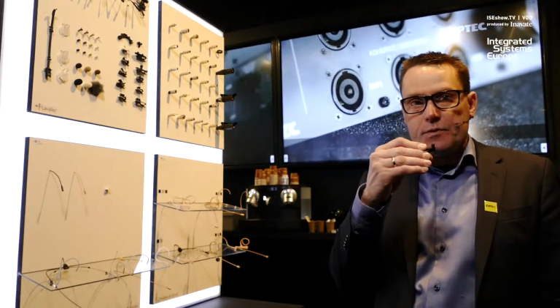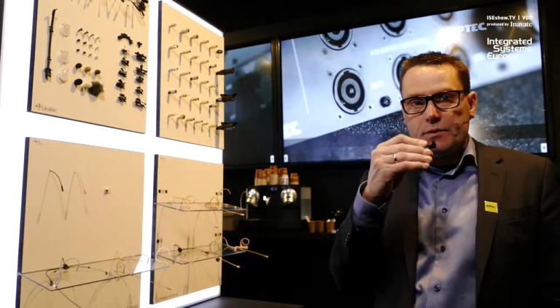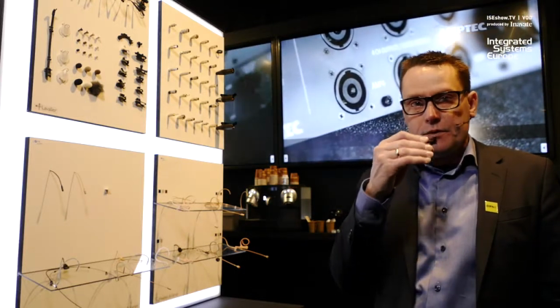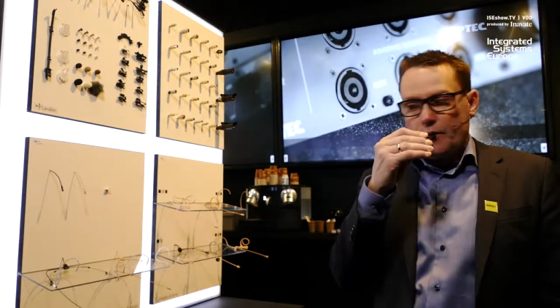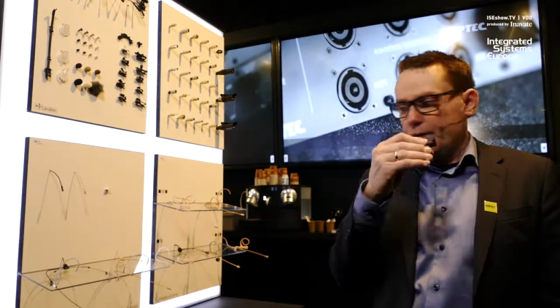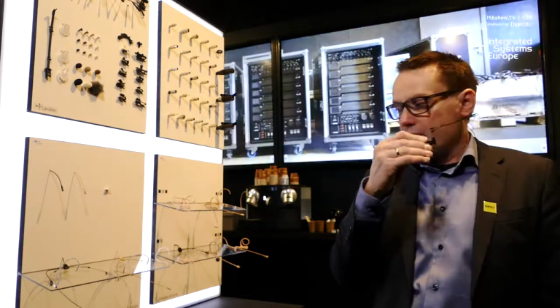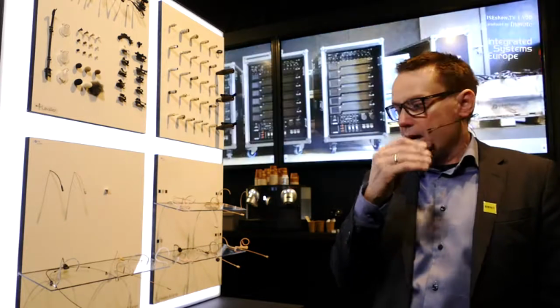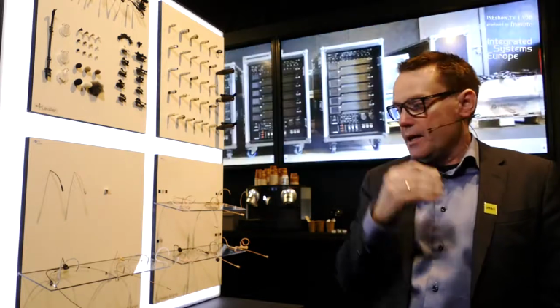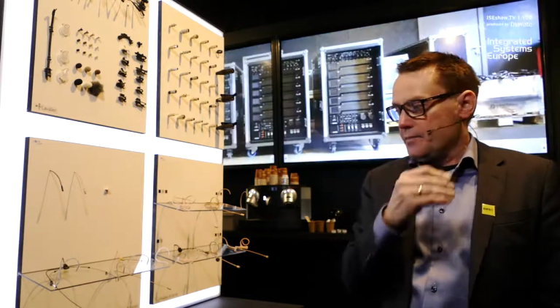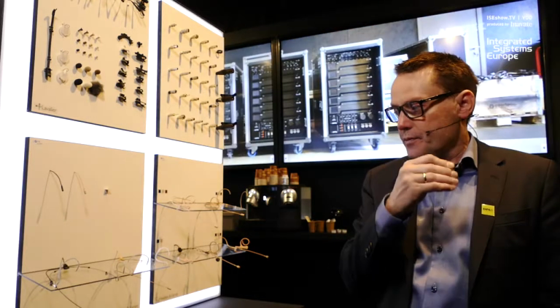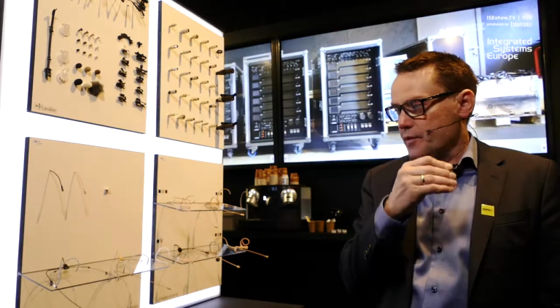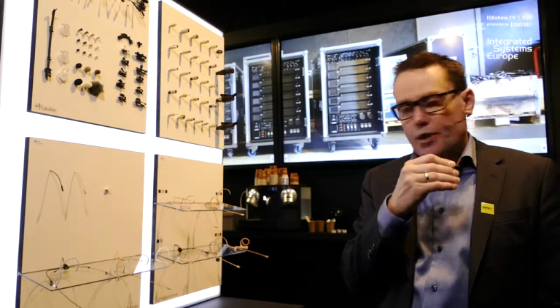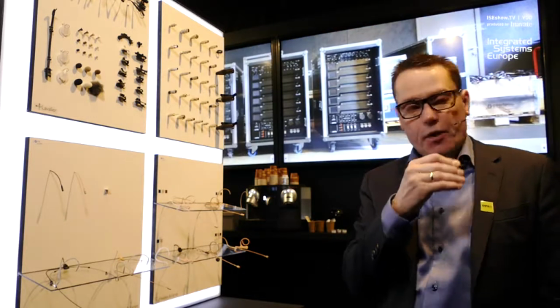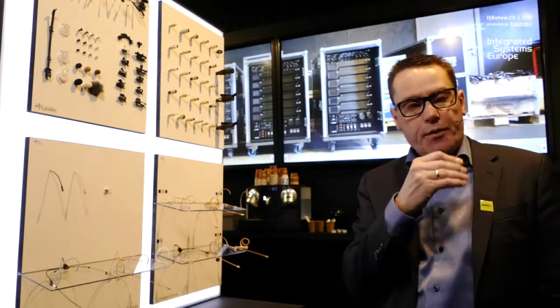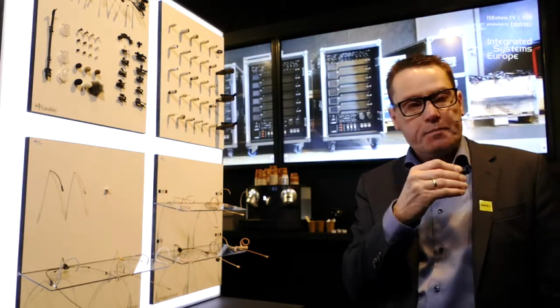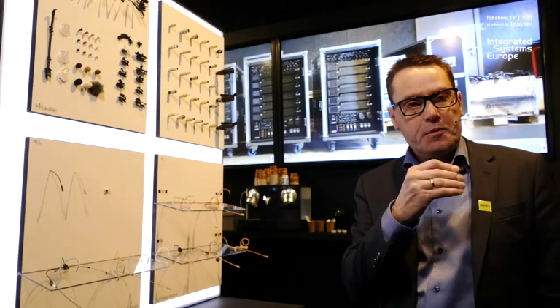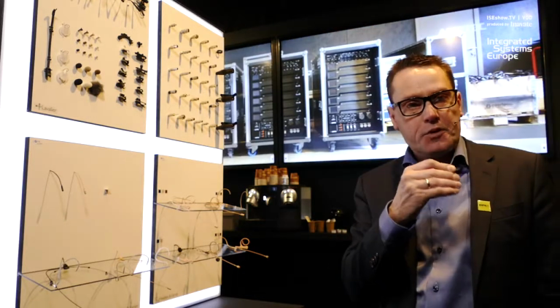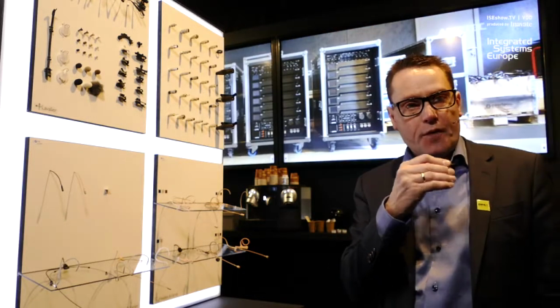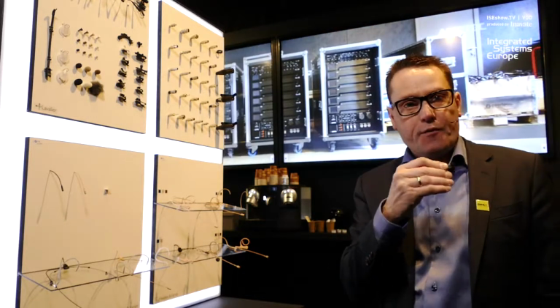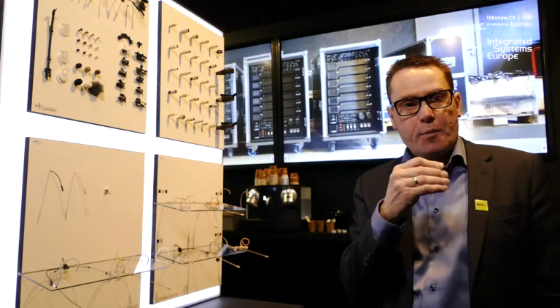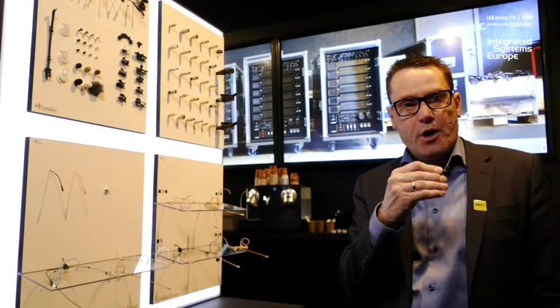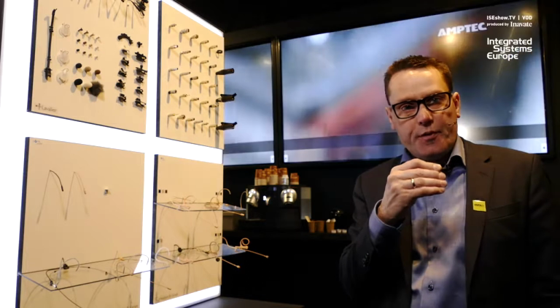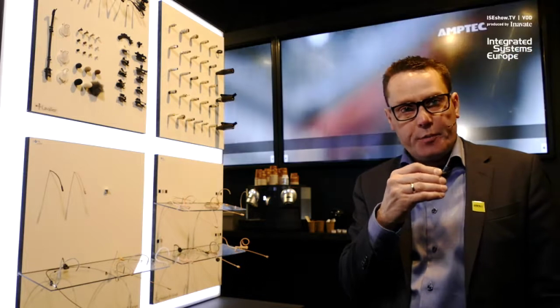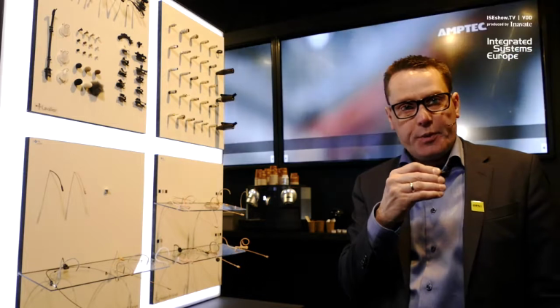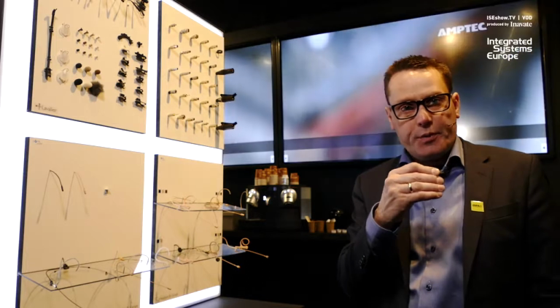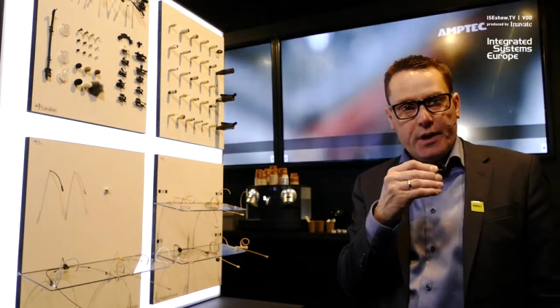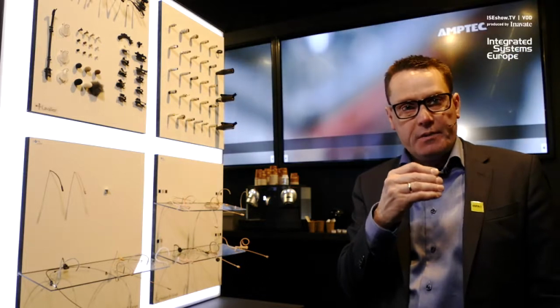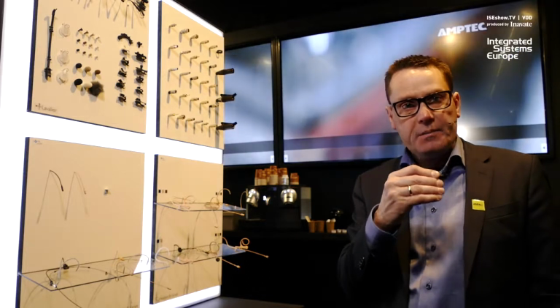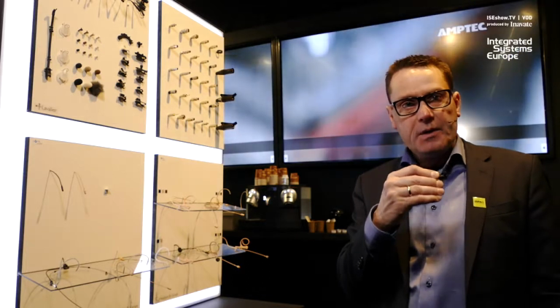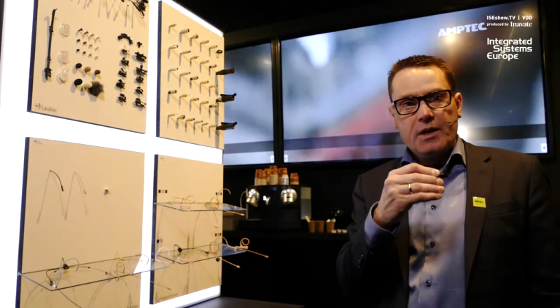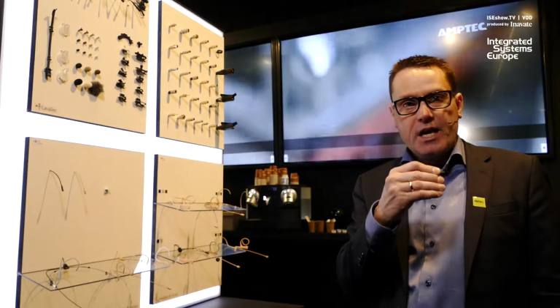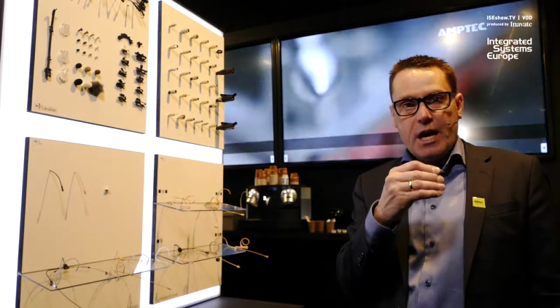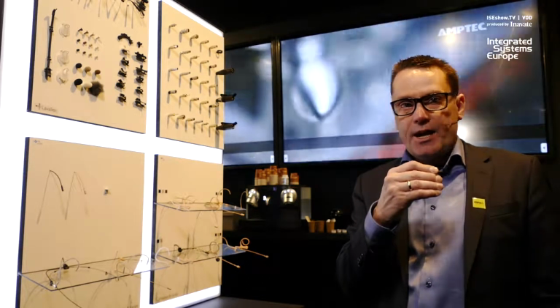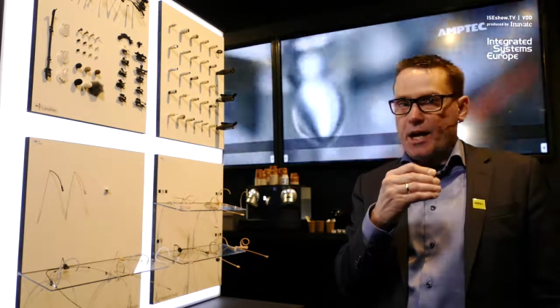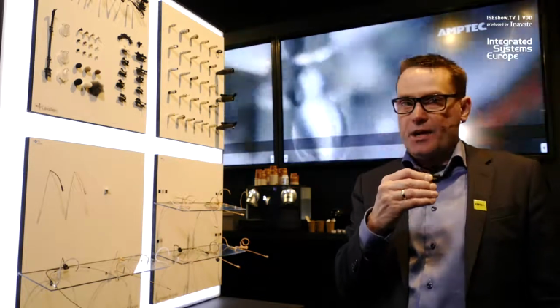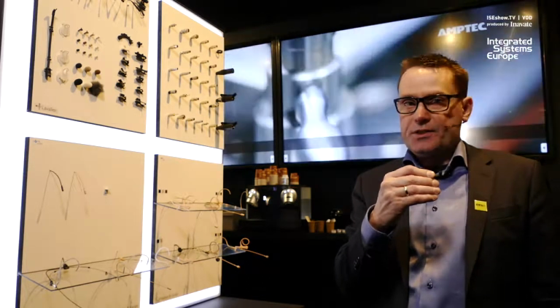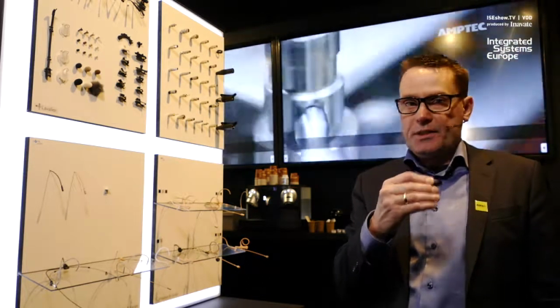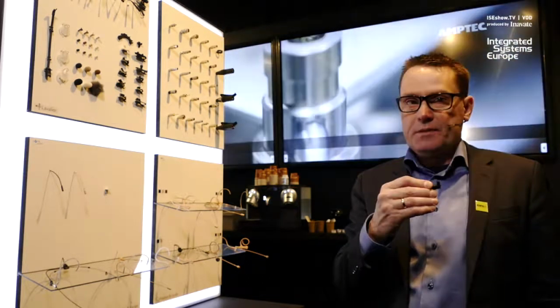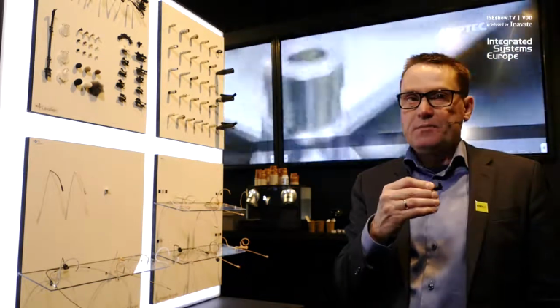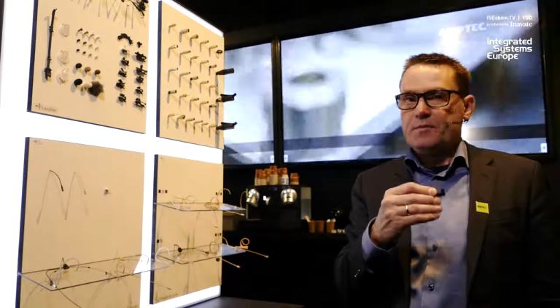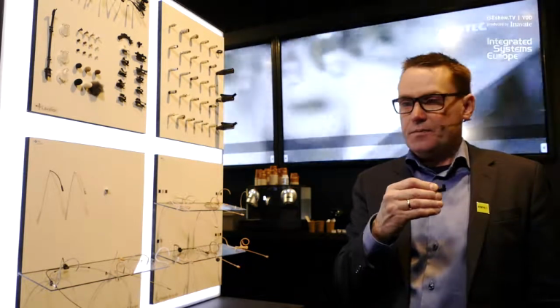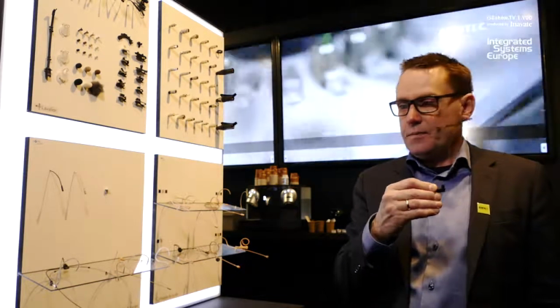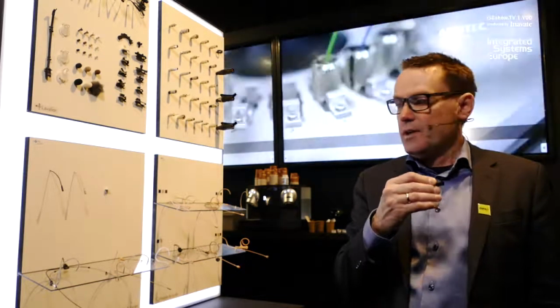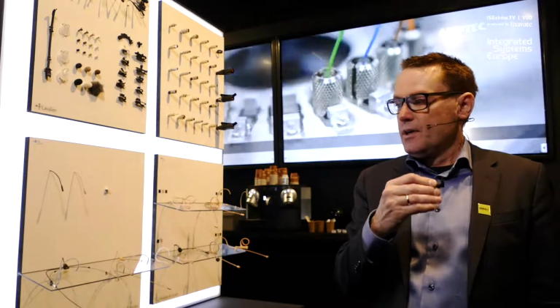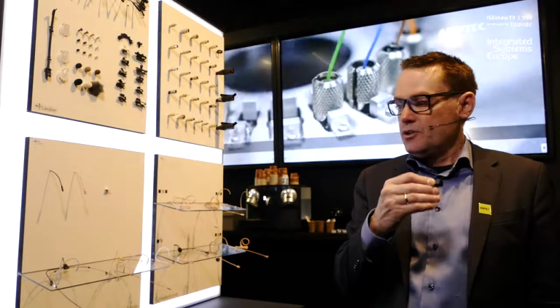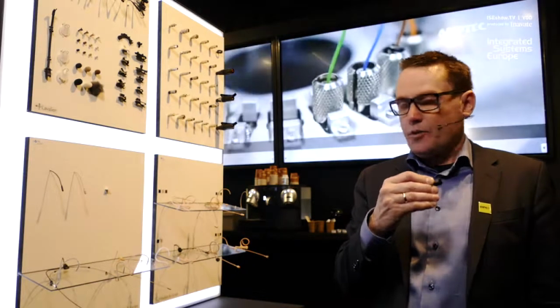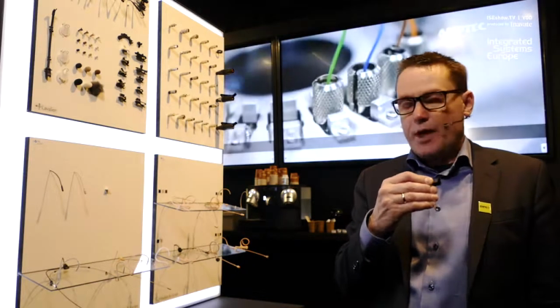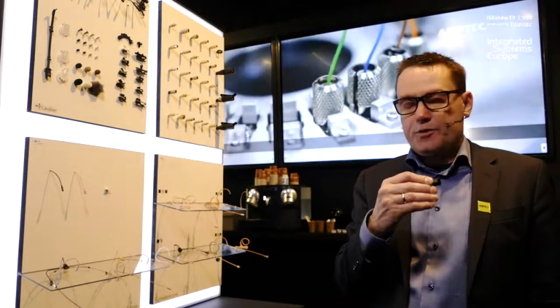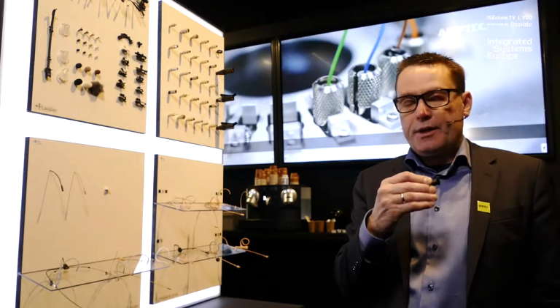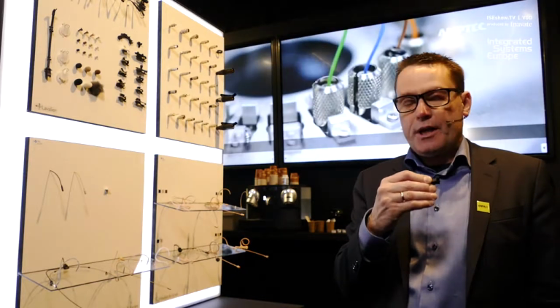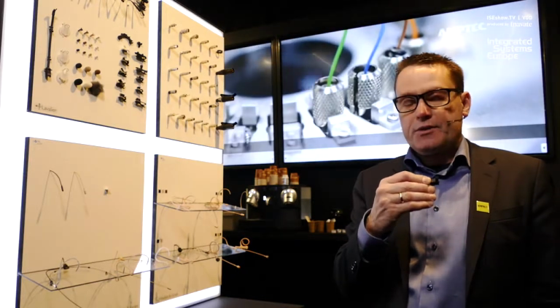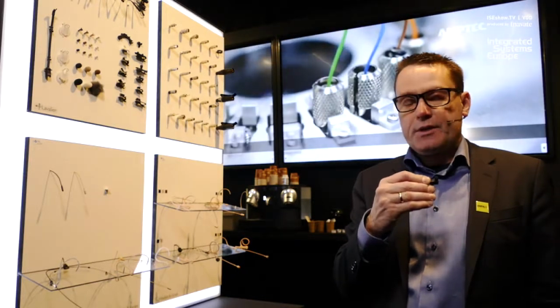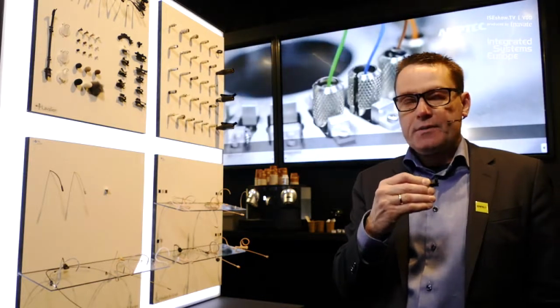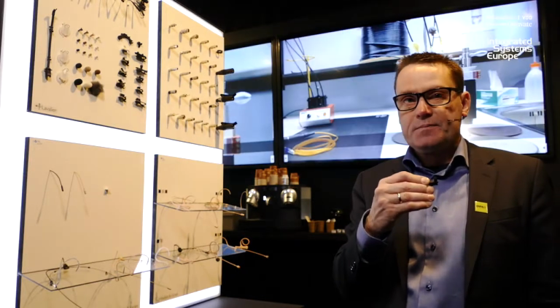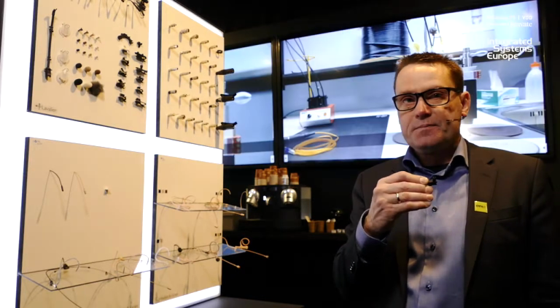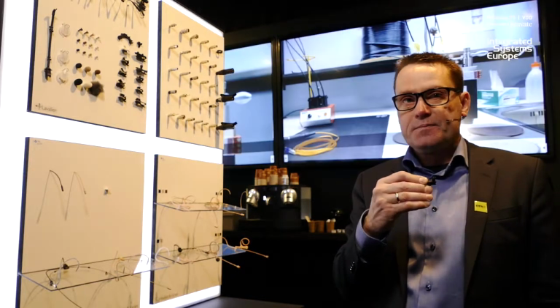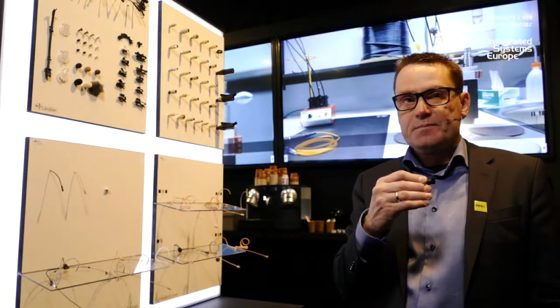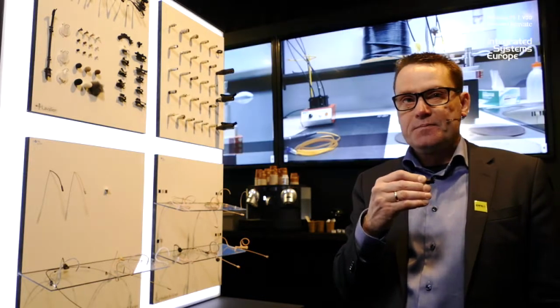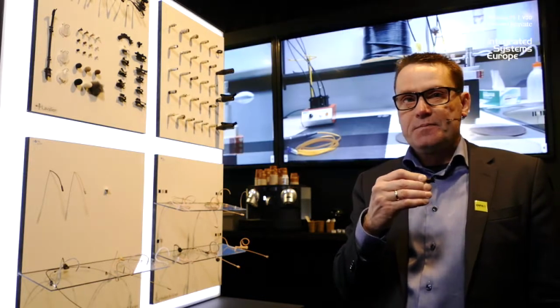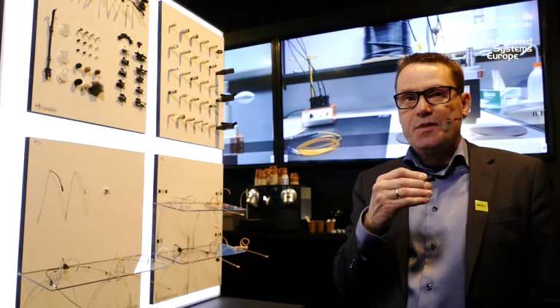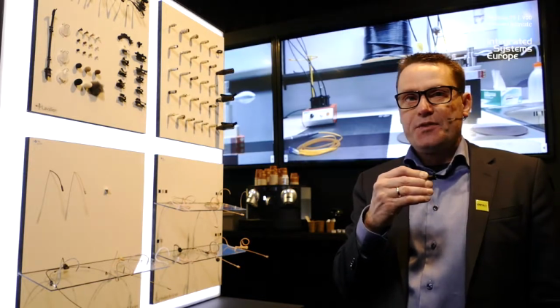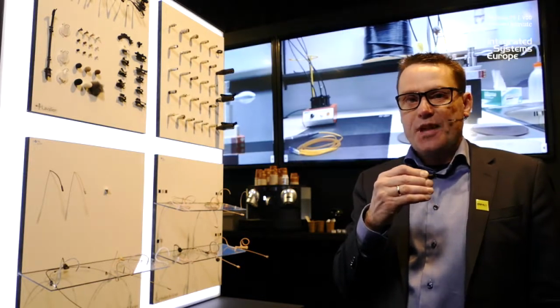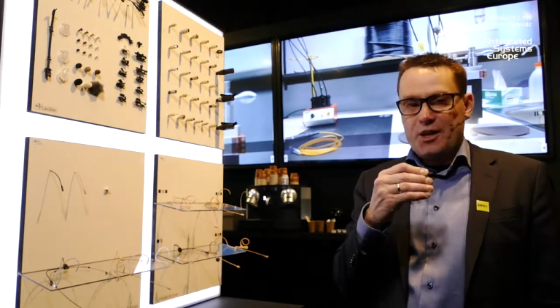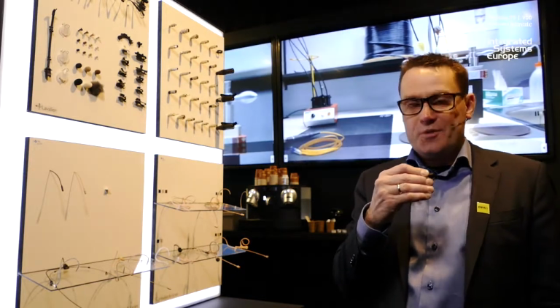So these are the new products from DPA here at ISE 2019. Thank you.